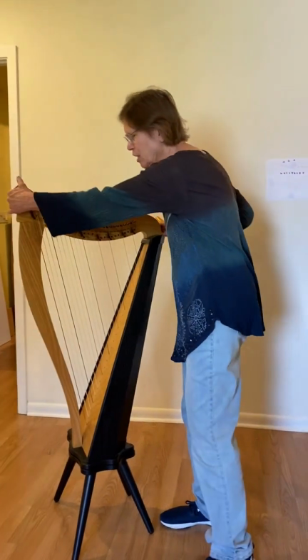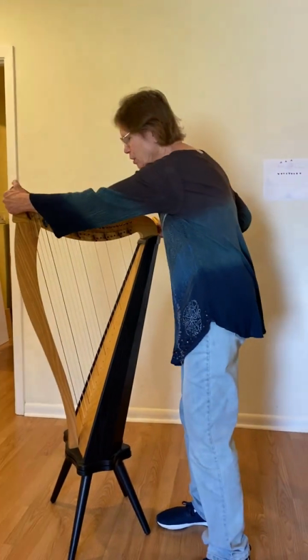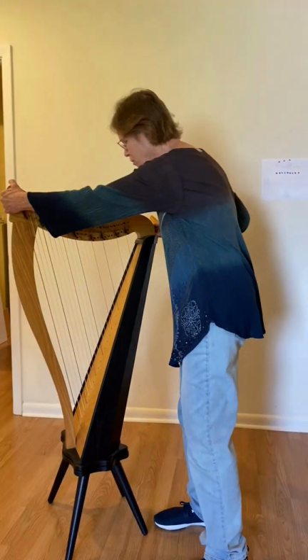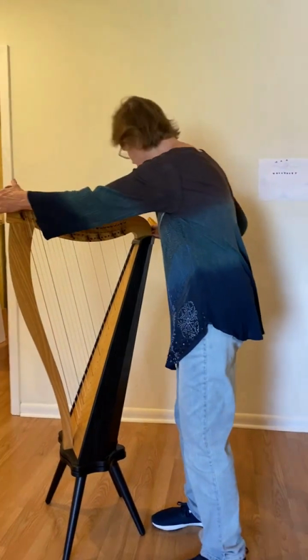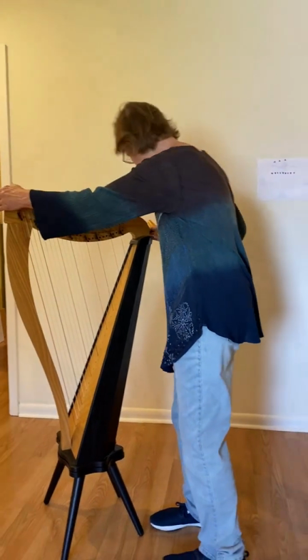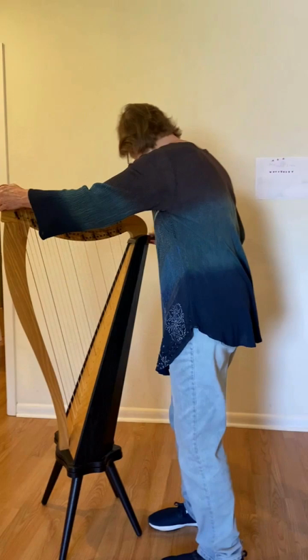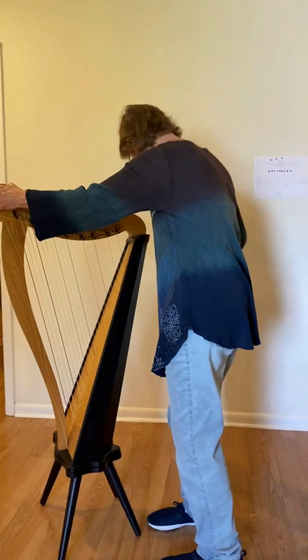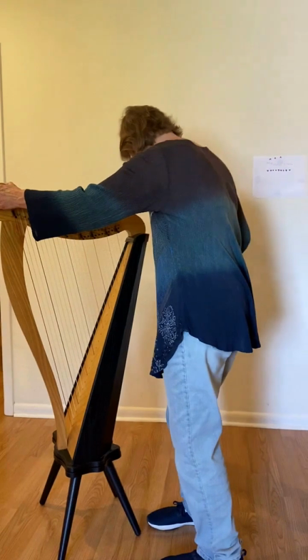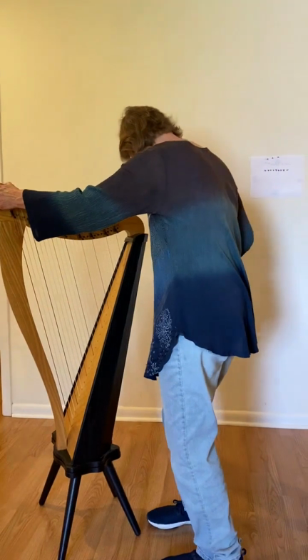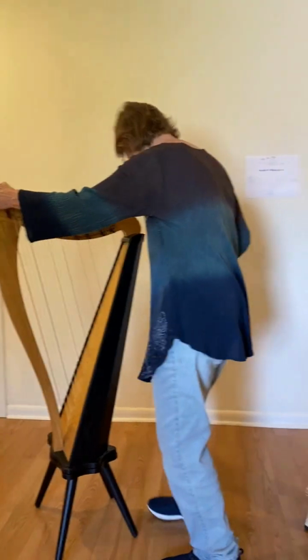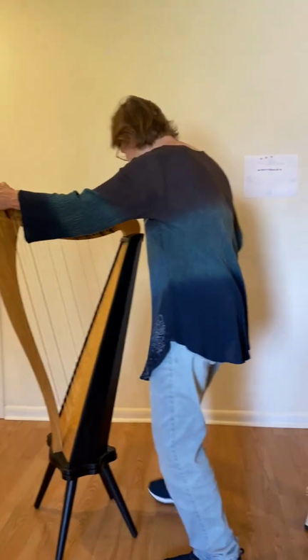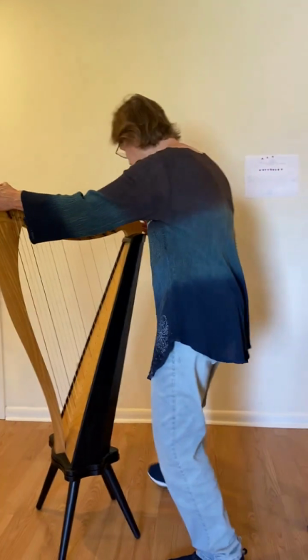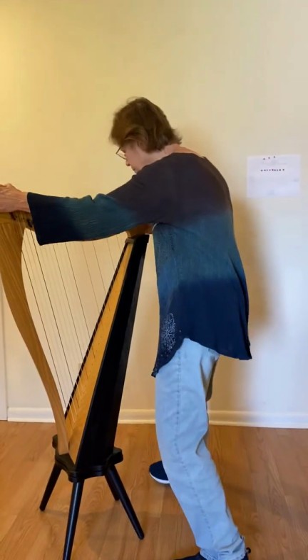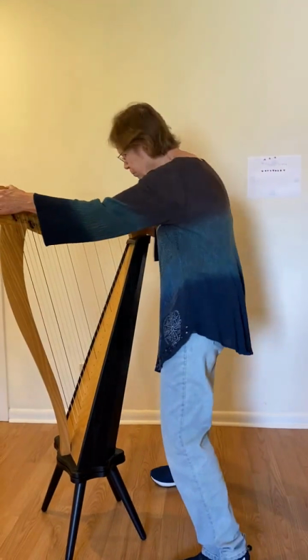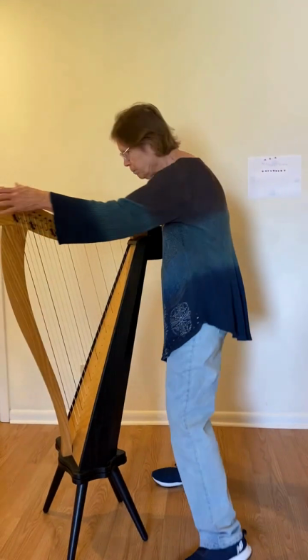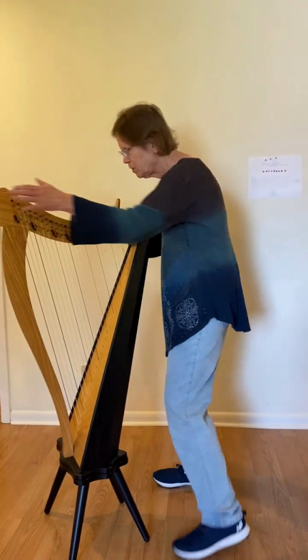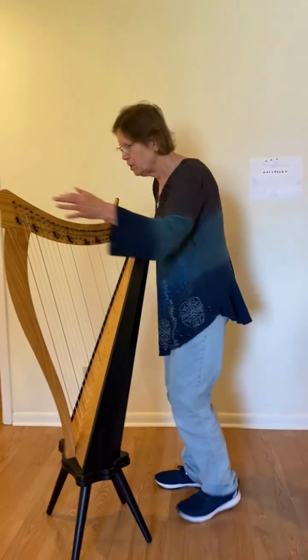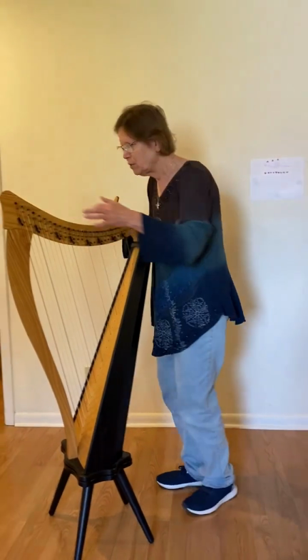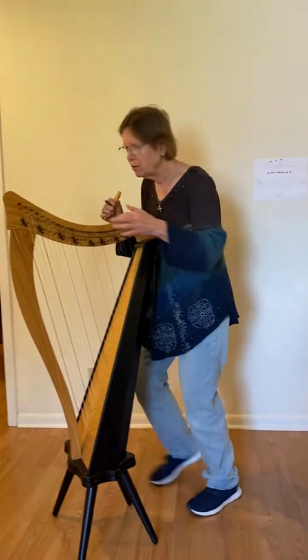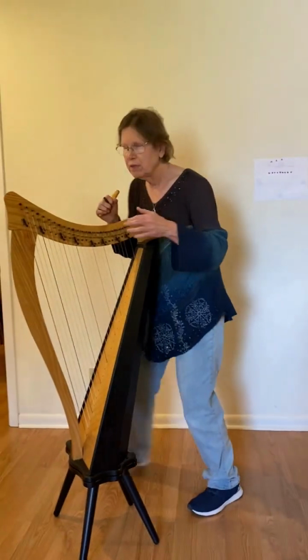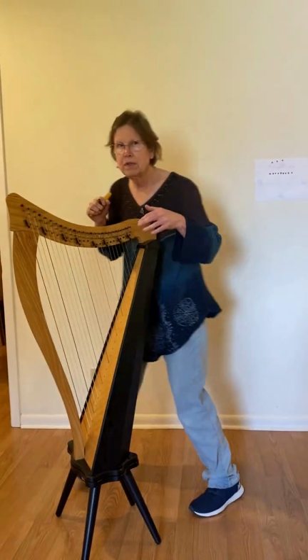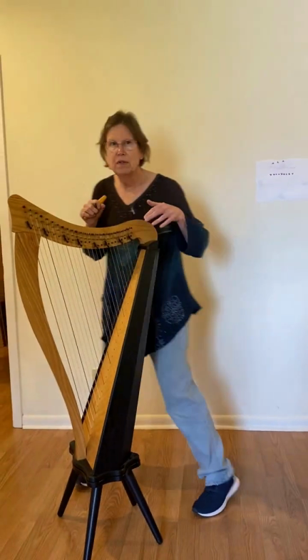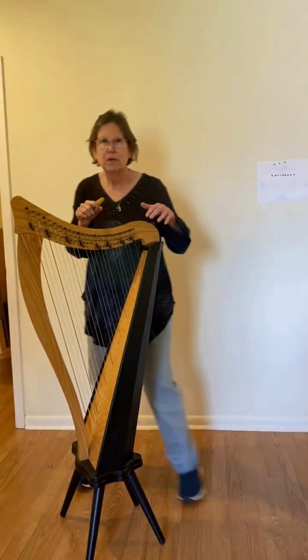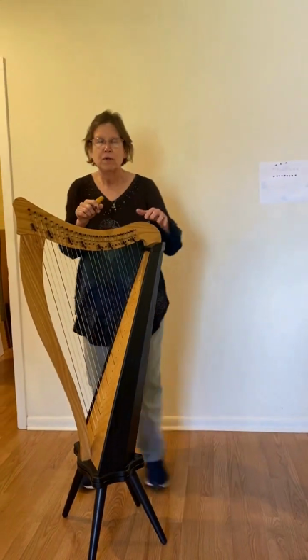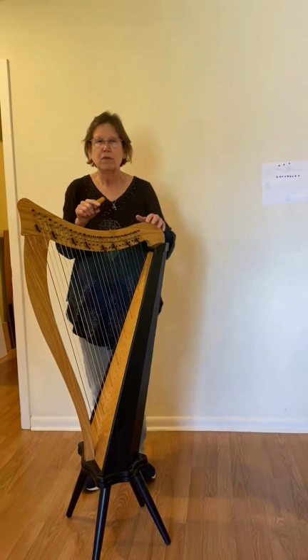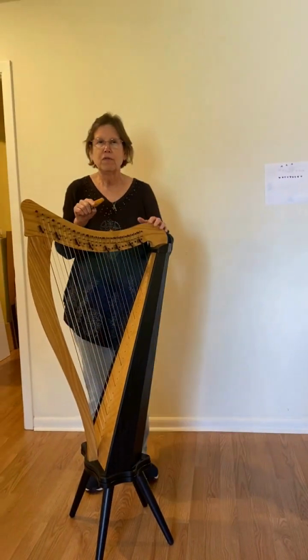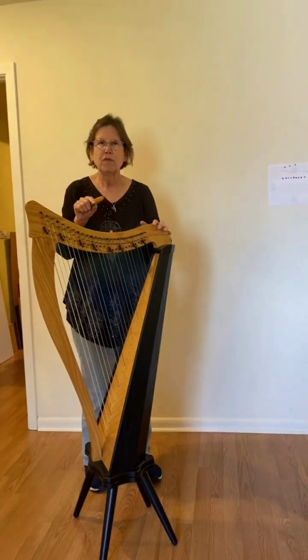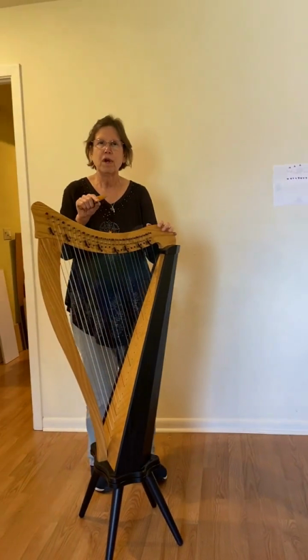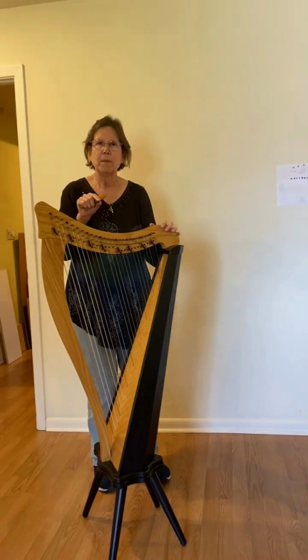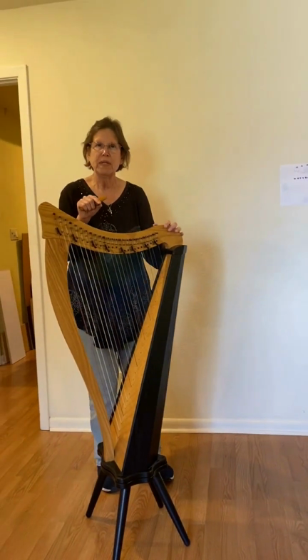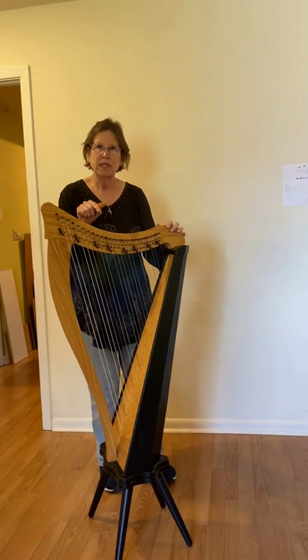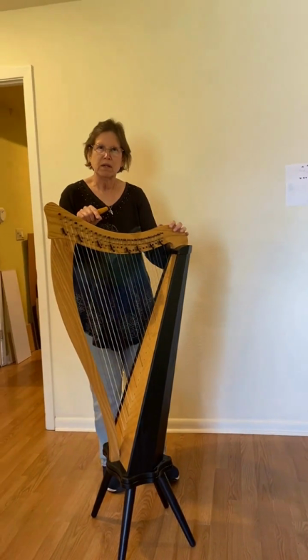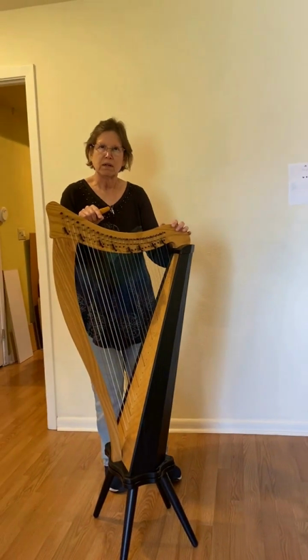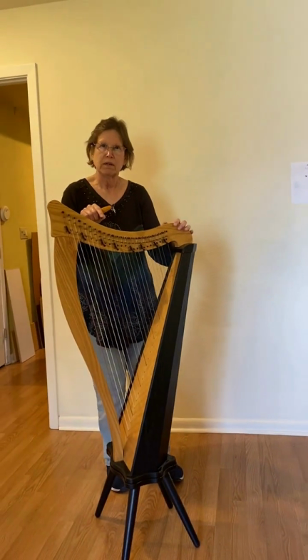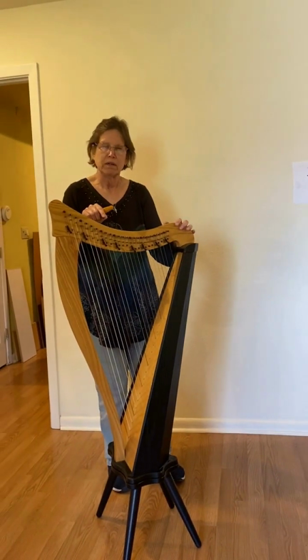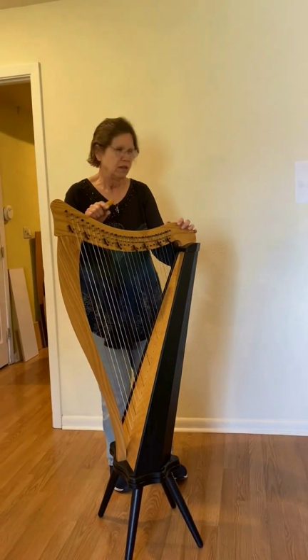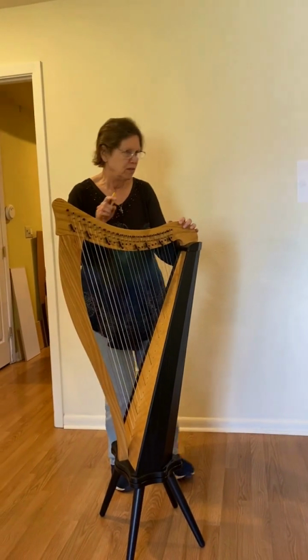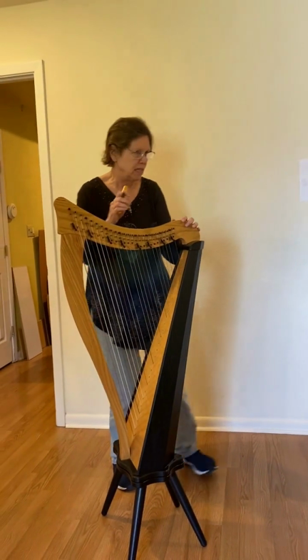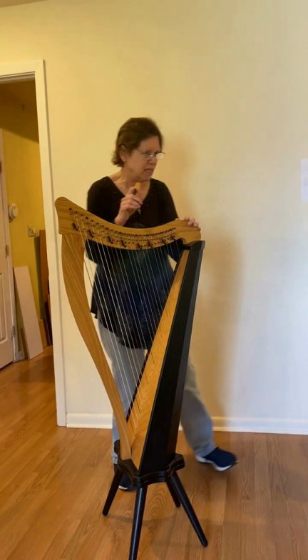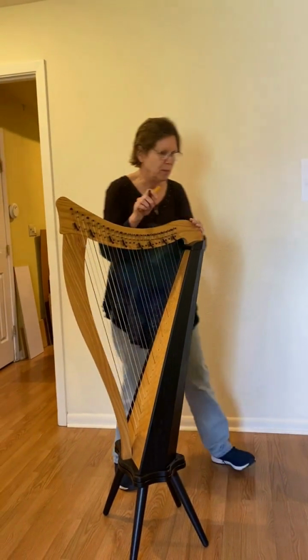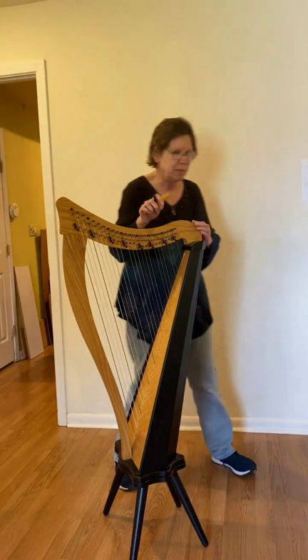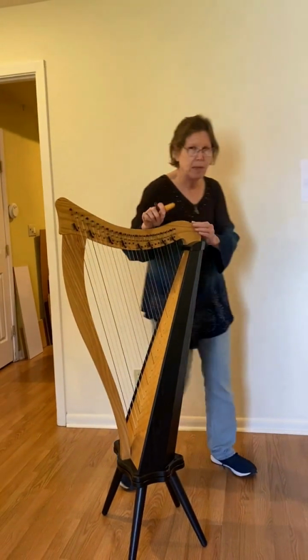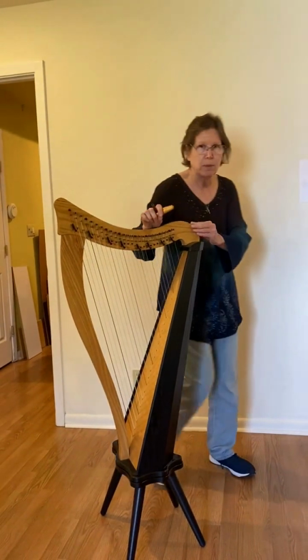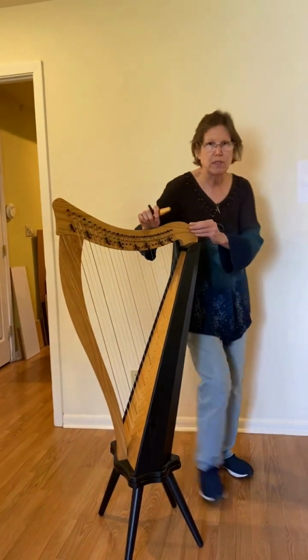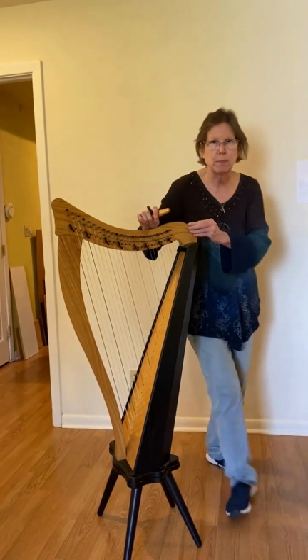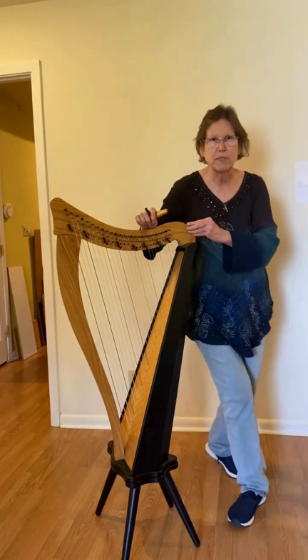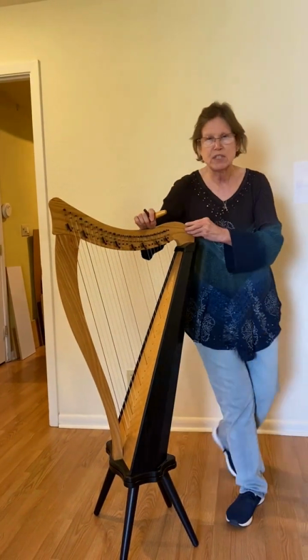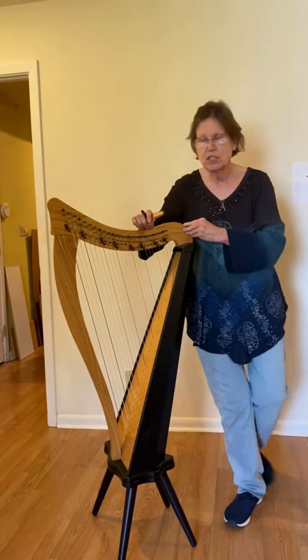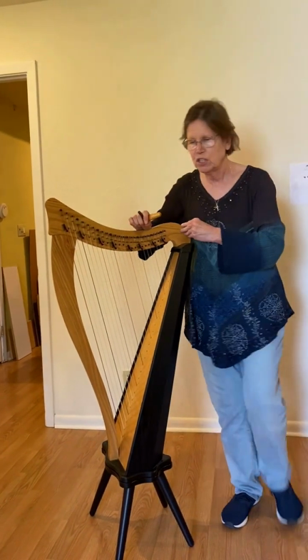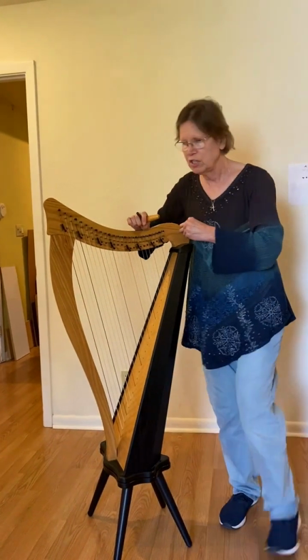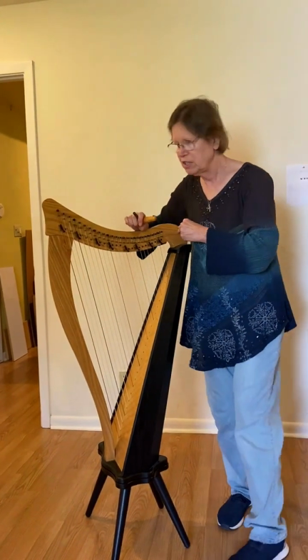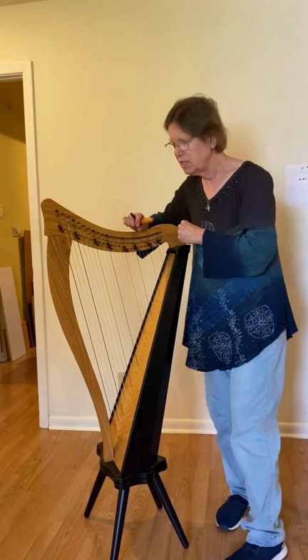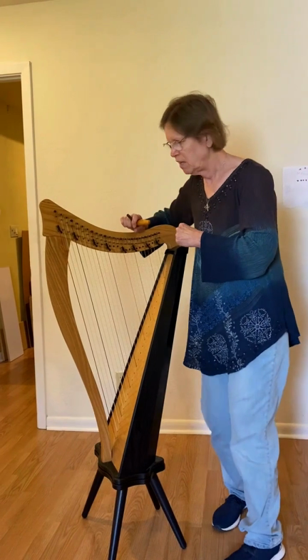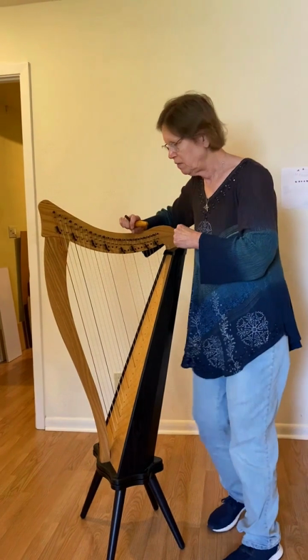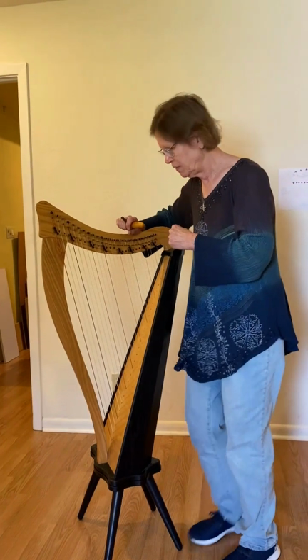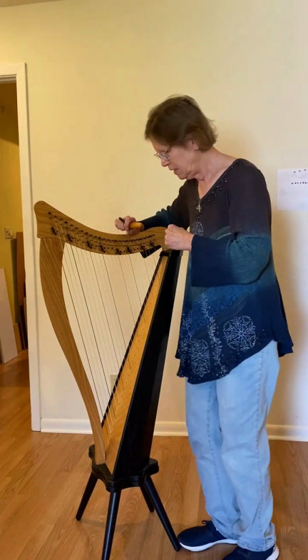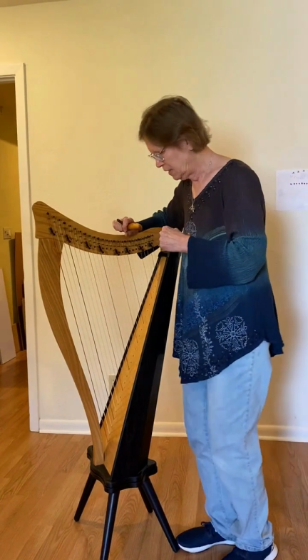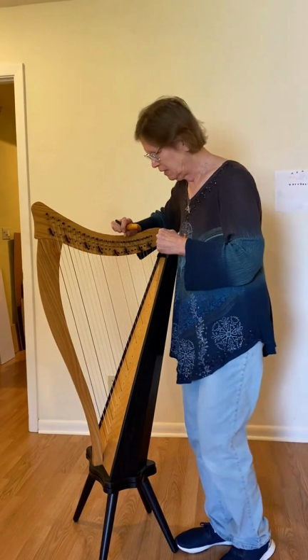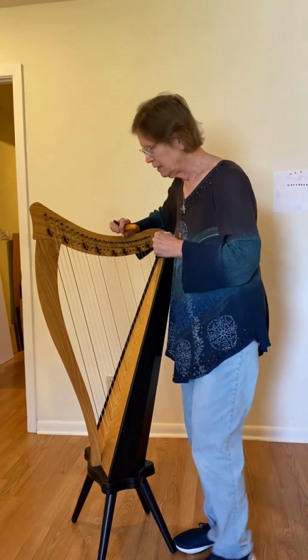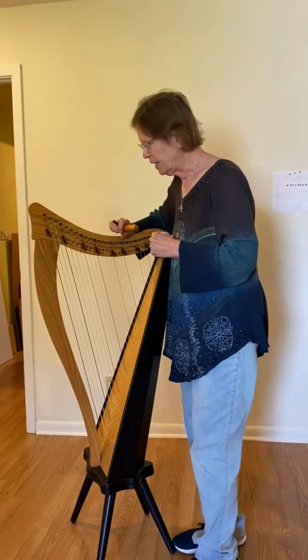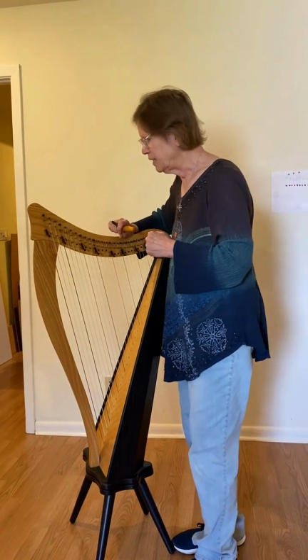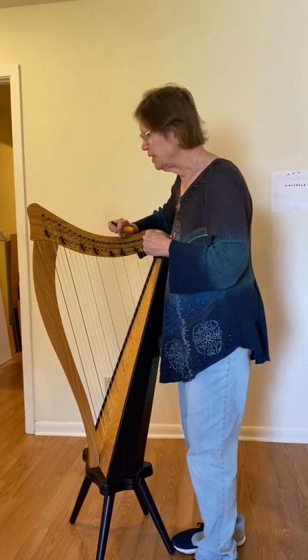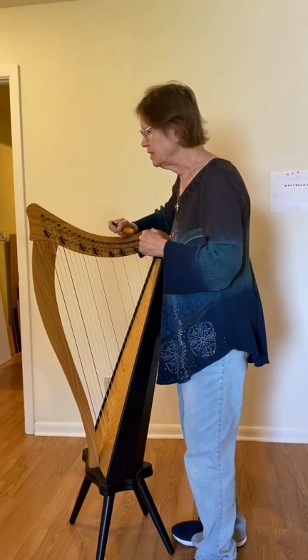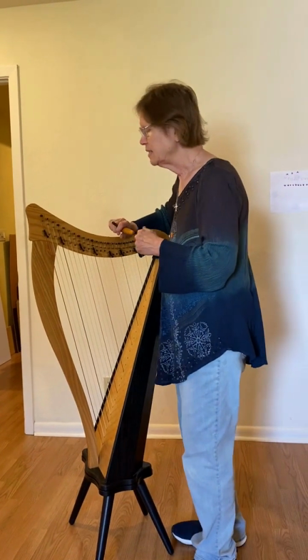You don't tune from here. You need to be able to position yourself like this.